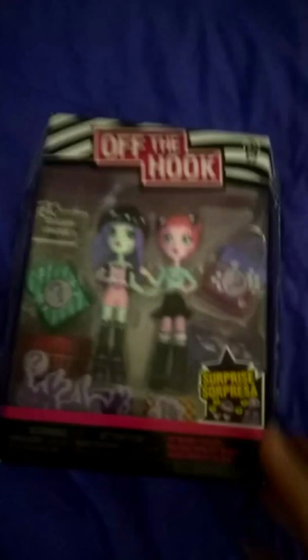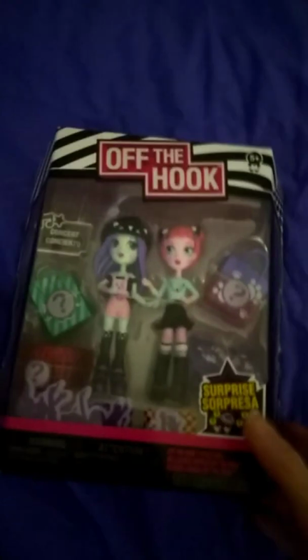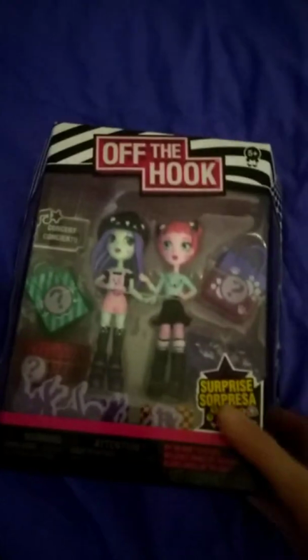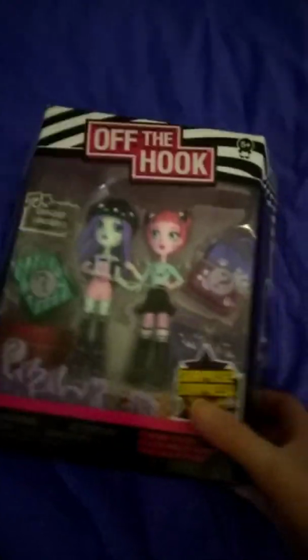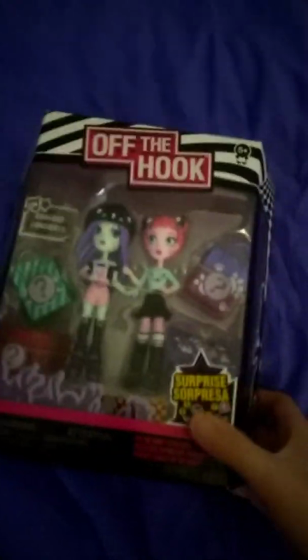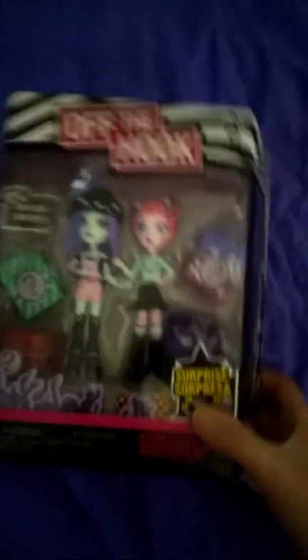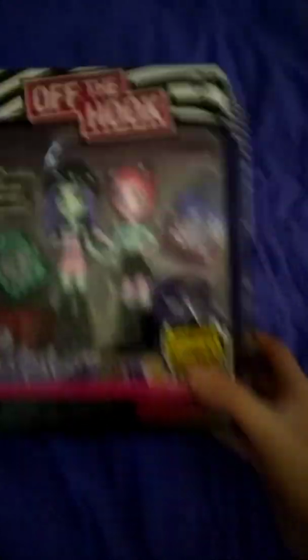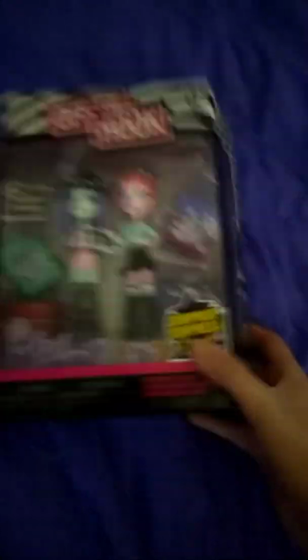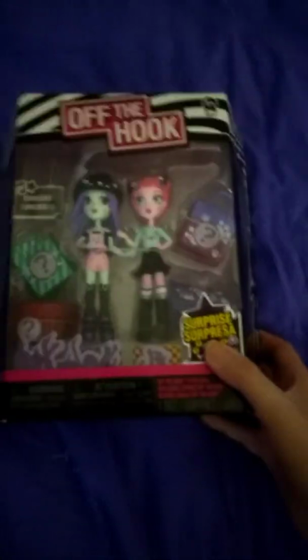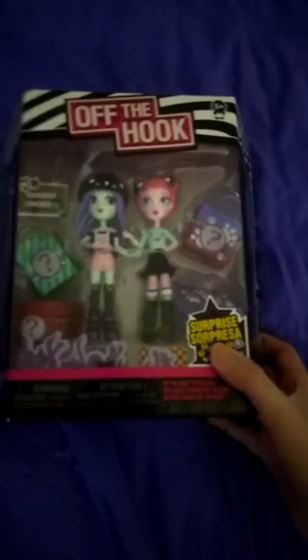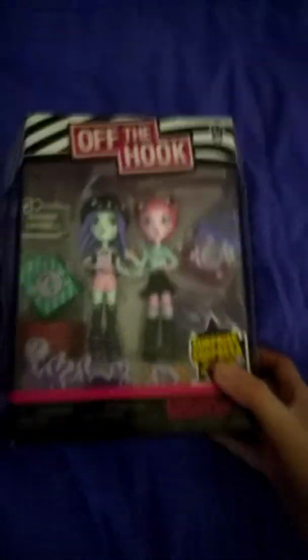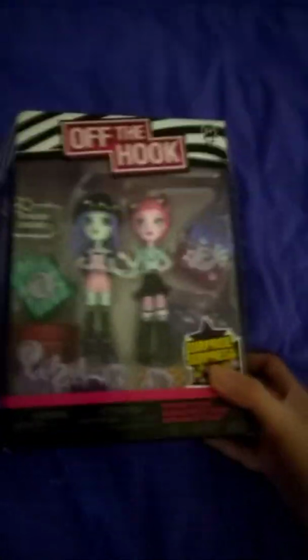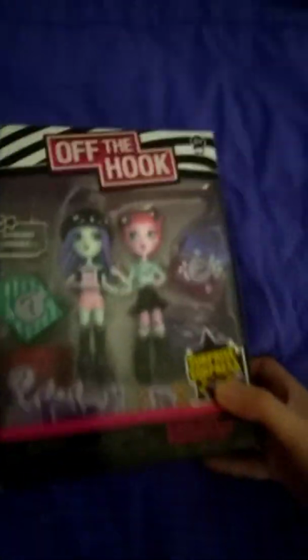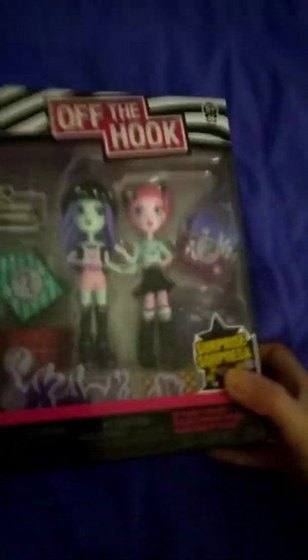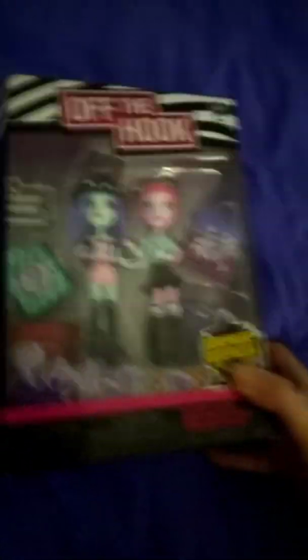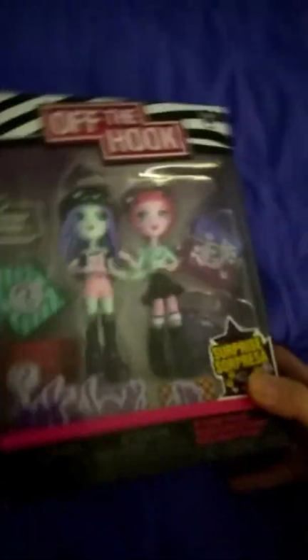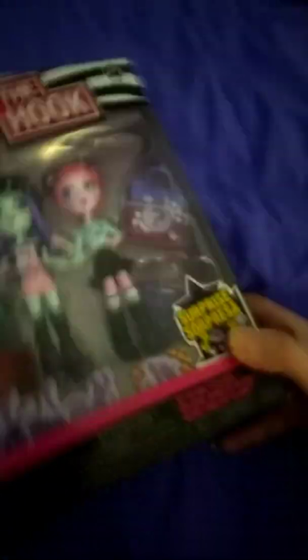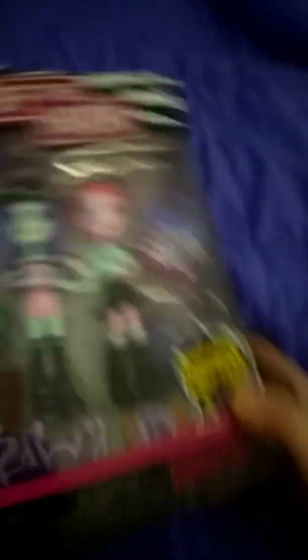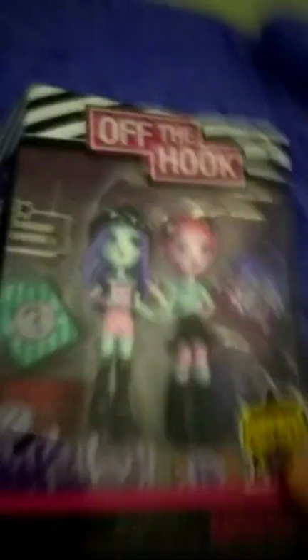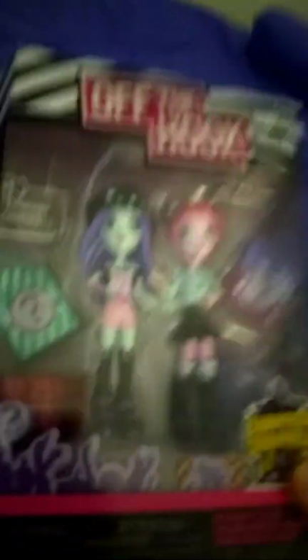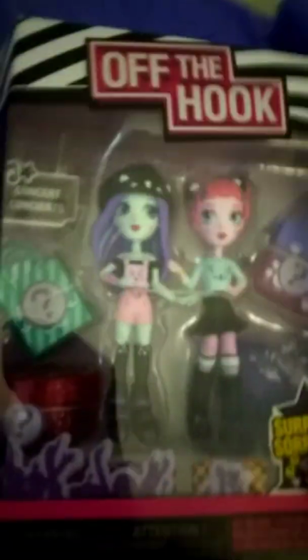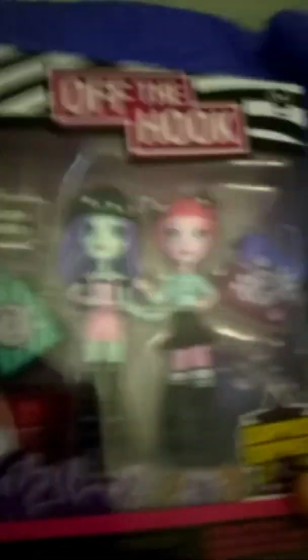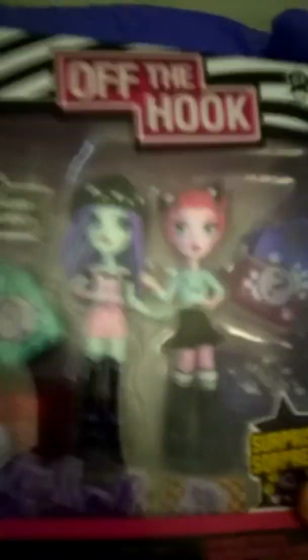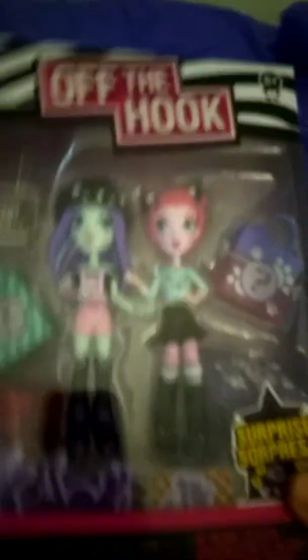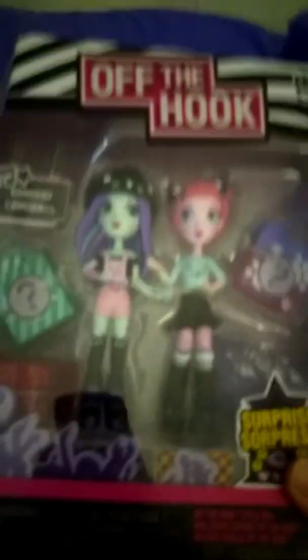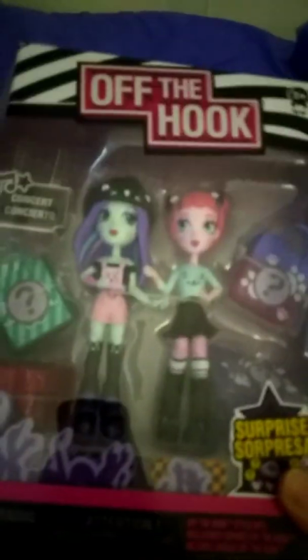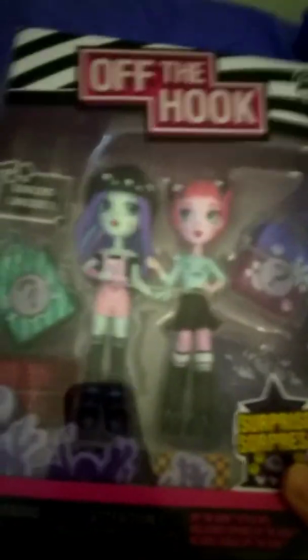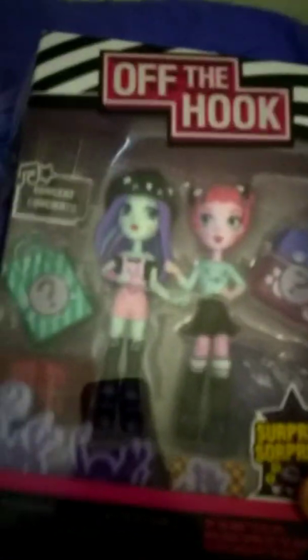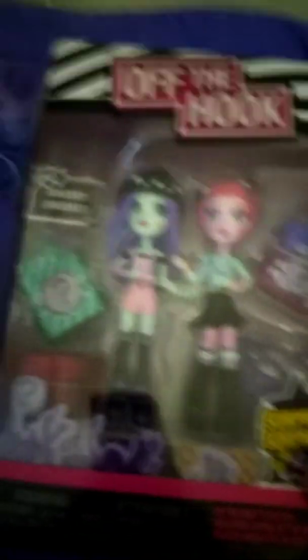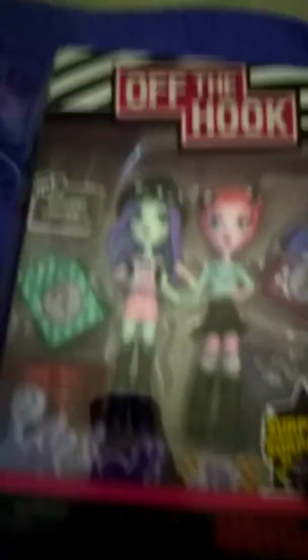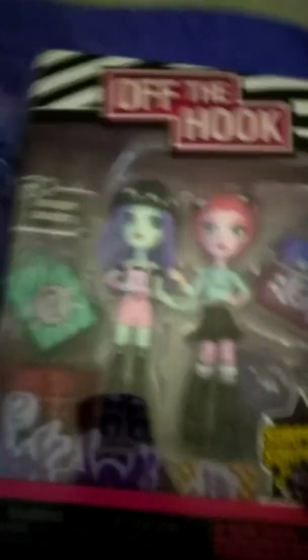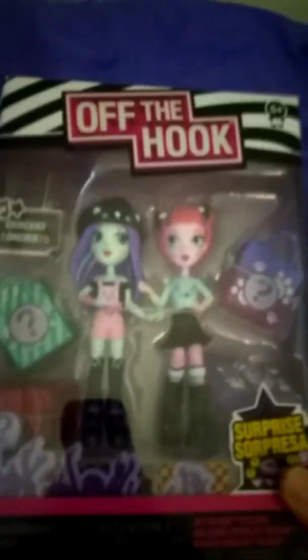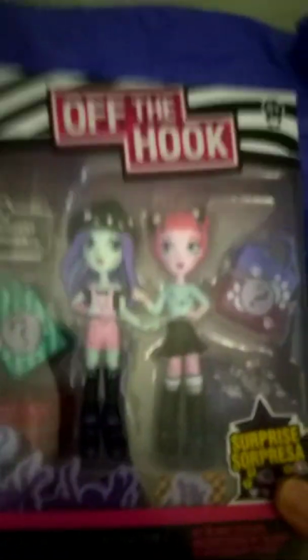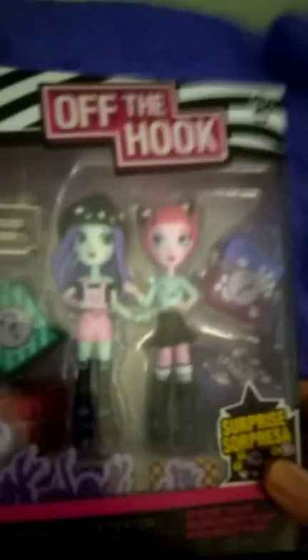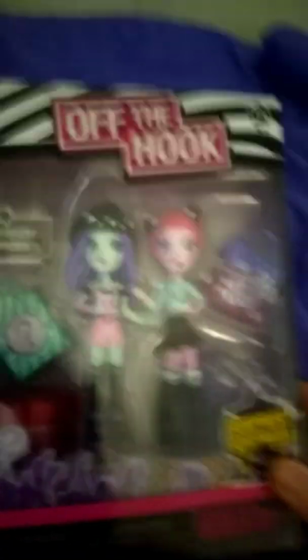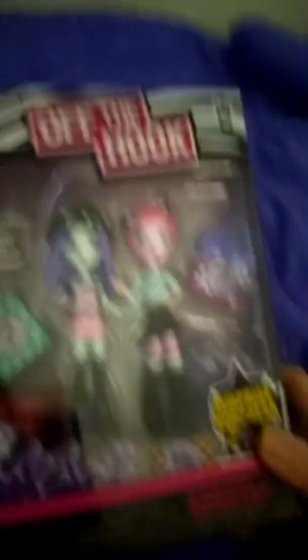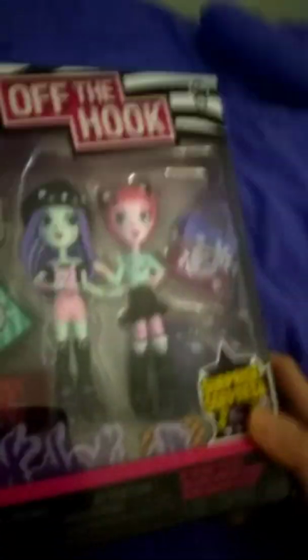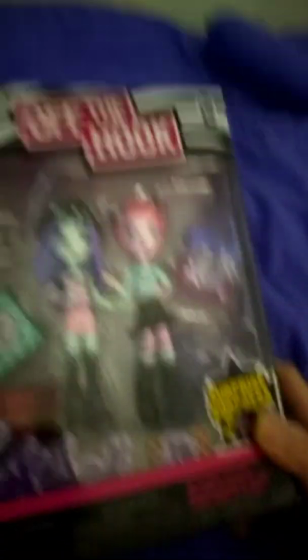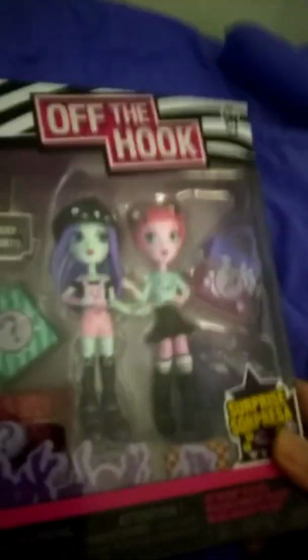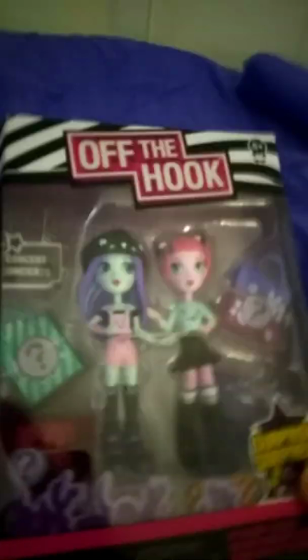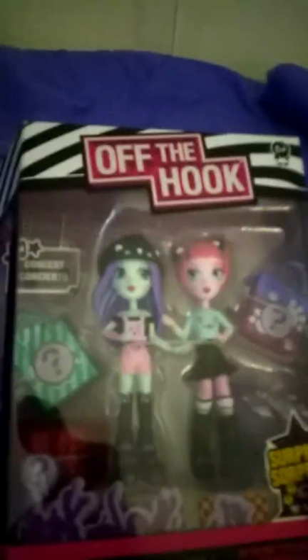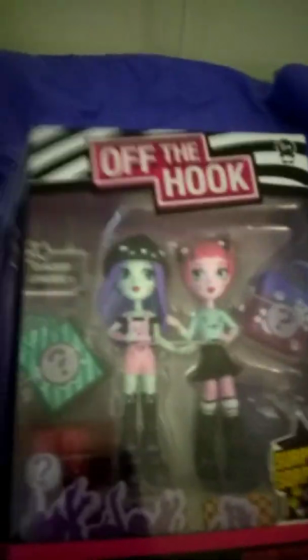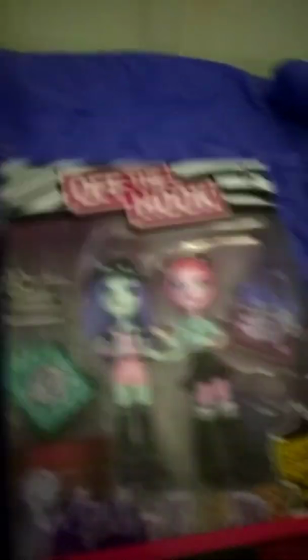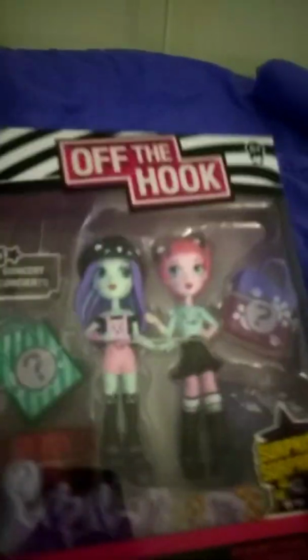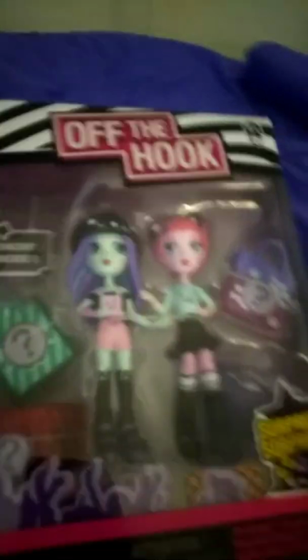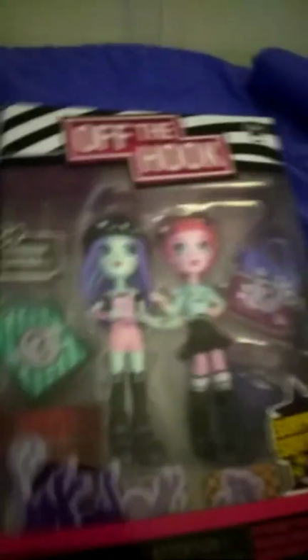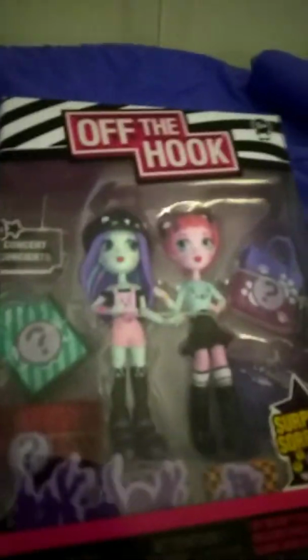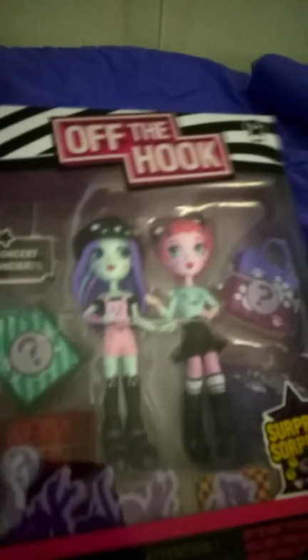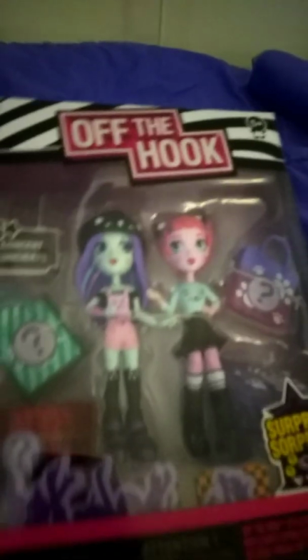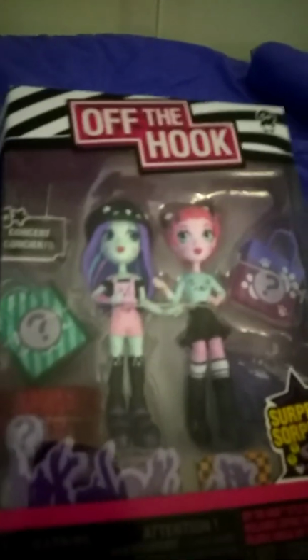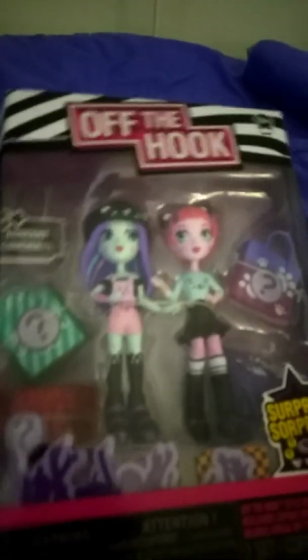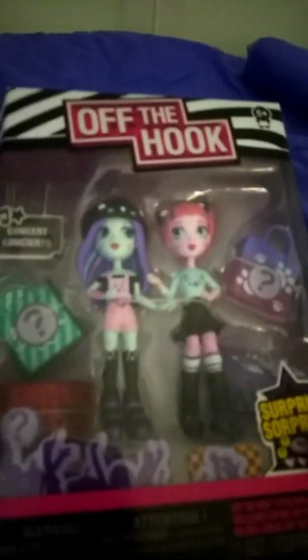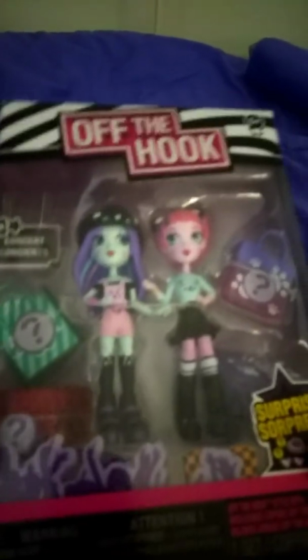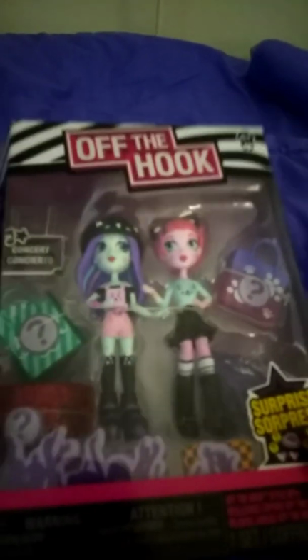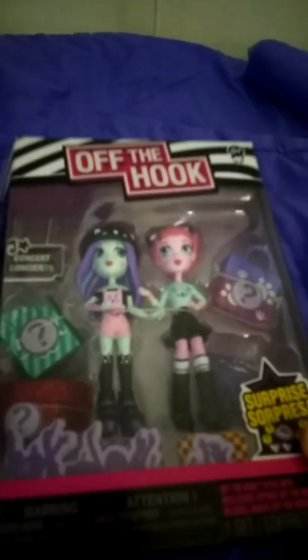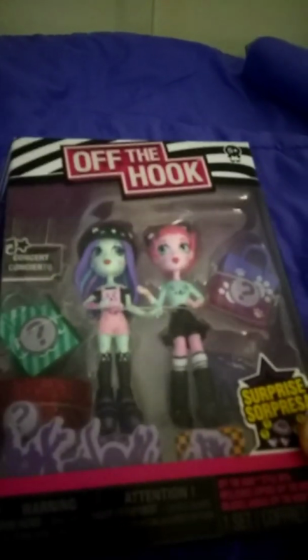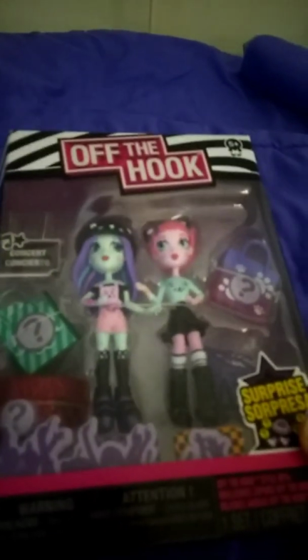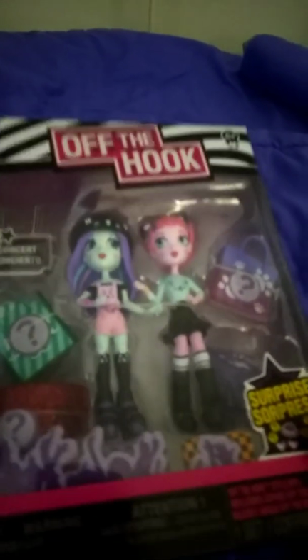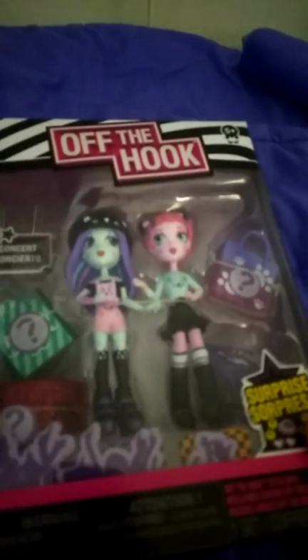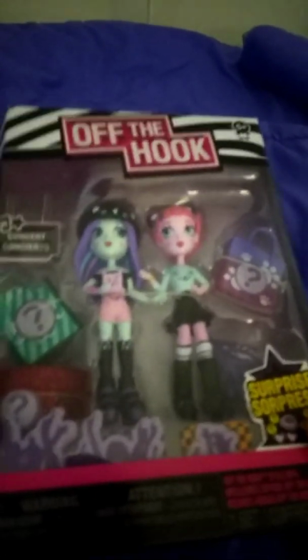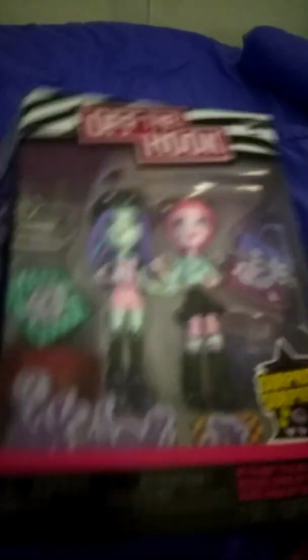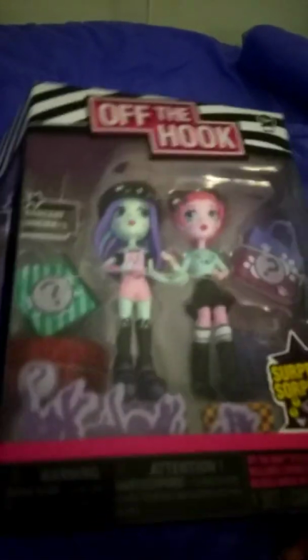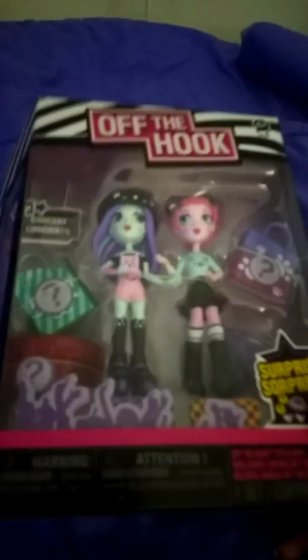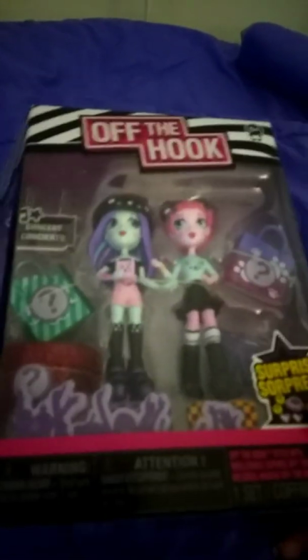Welcome back to my channel! Today we're going to be unboxing Brooklyn and Alexis from Off the Hook. Let's get started.